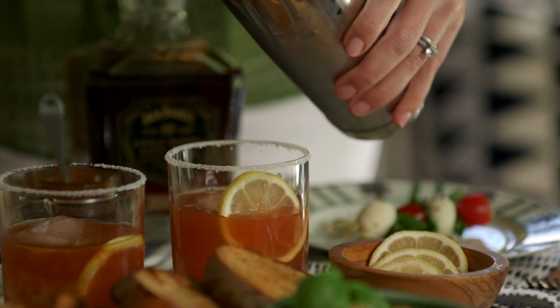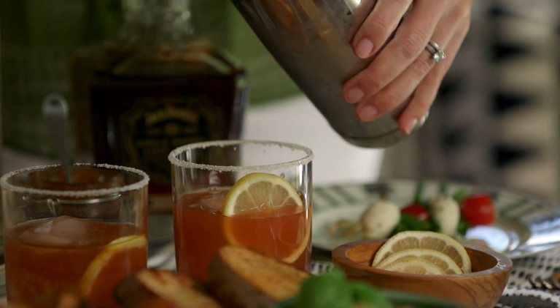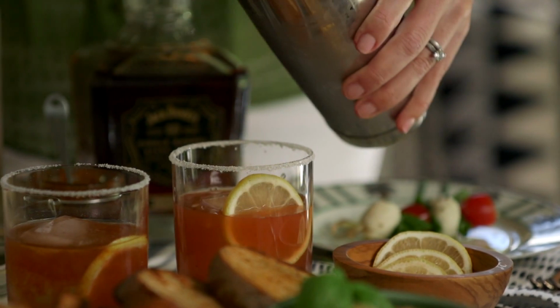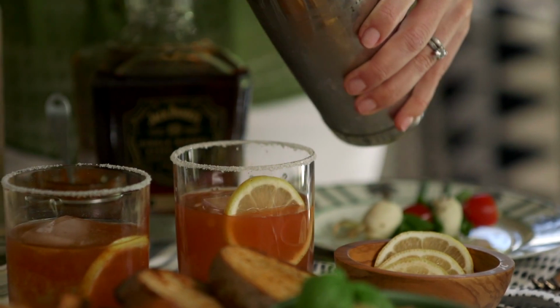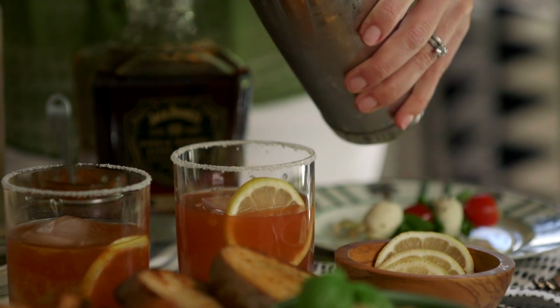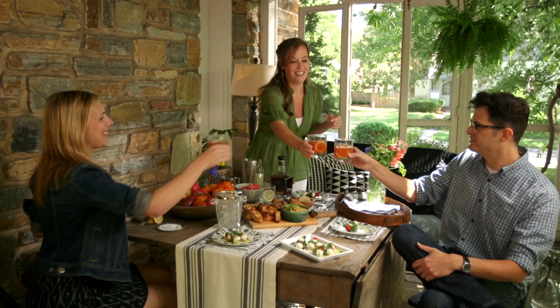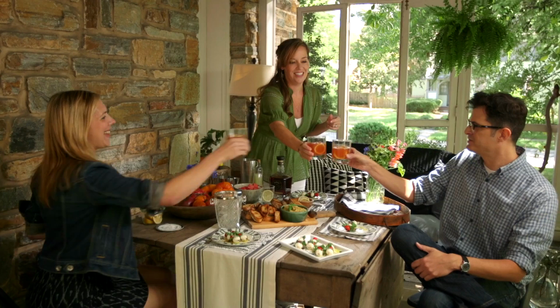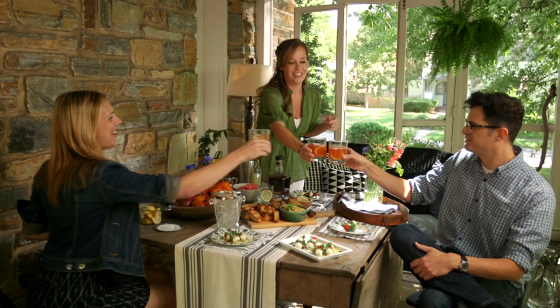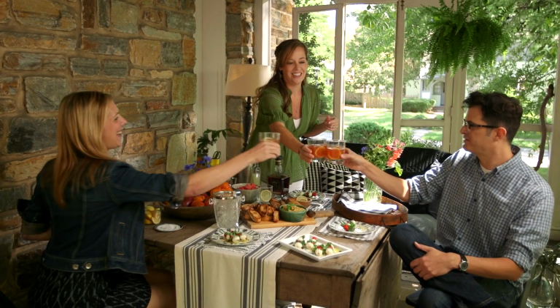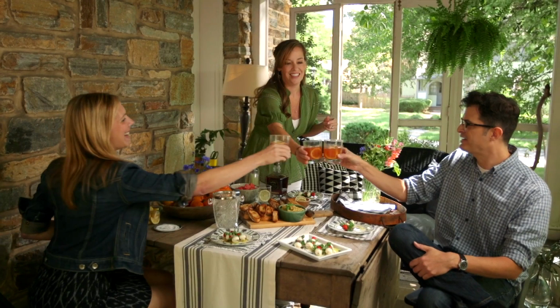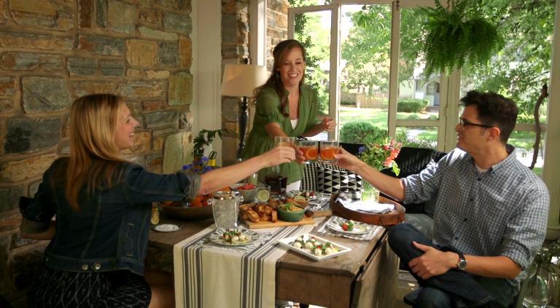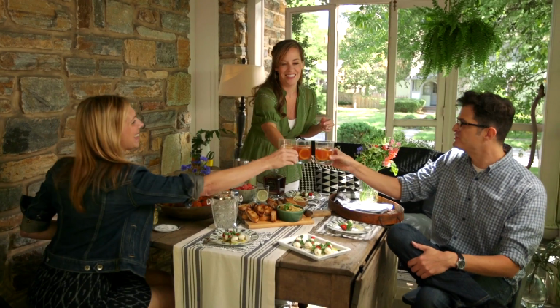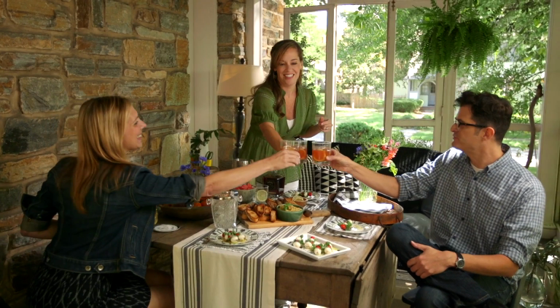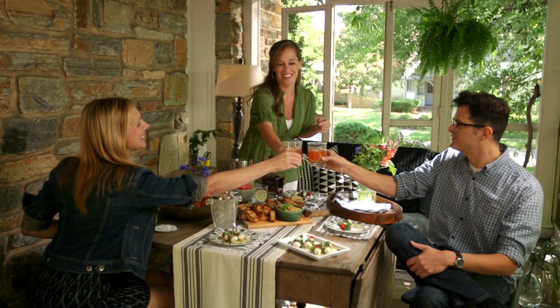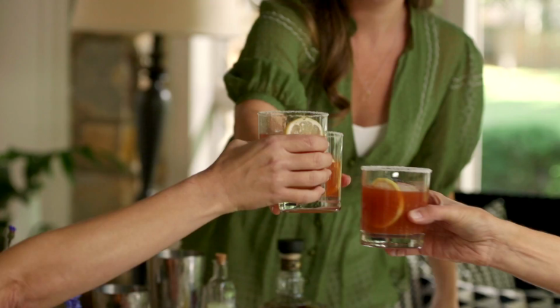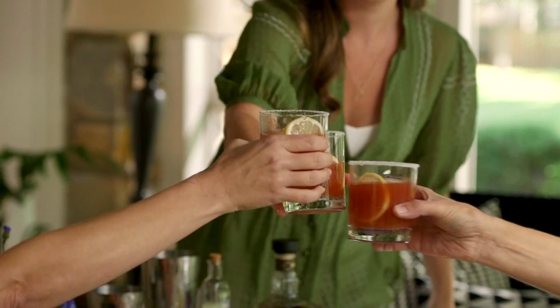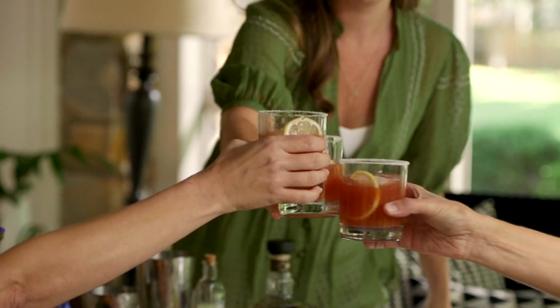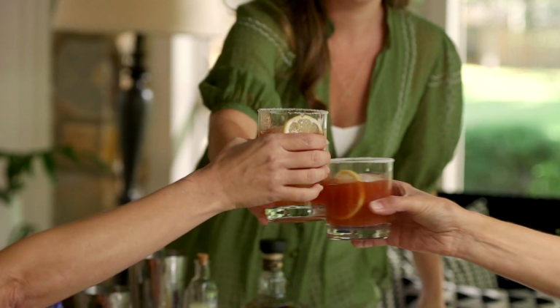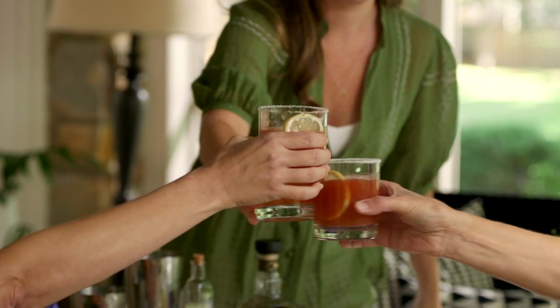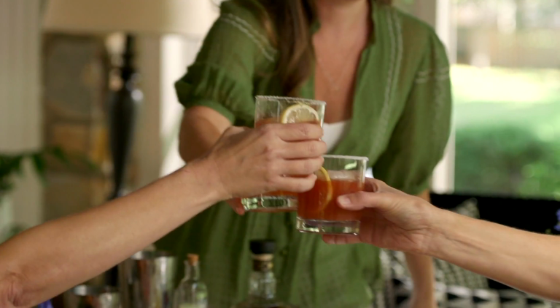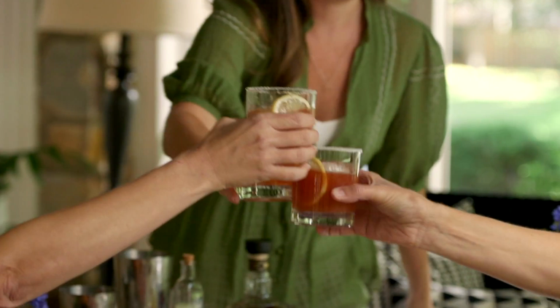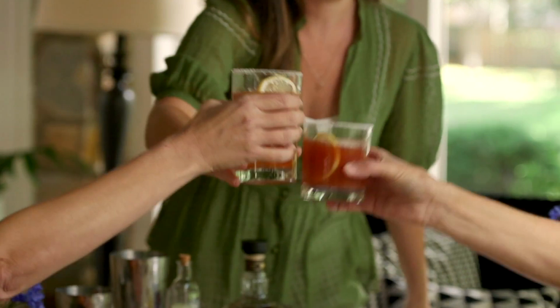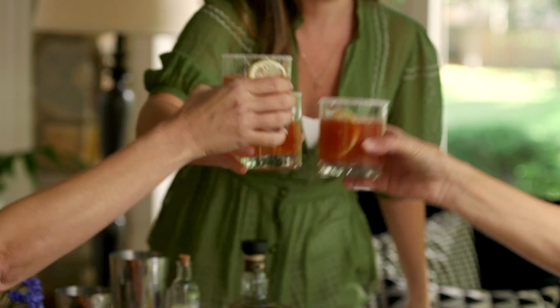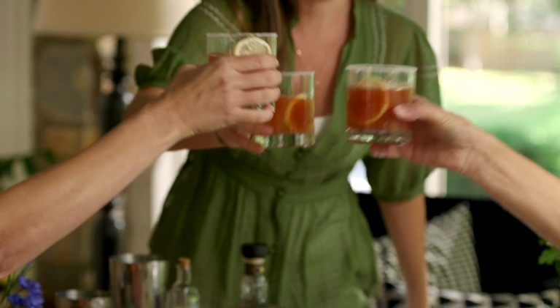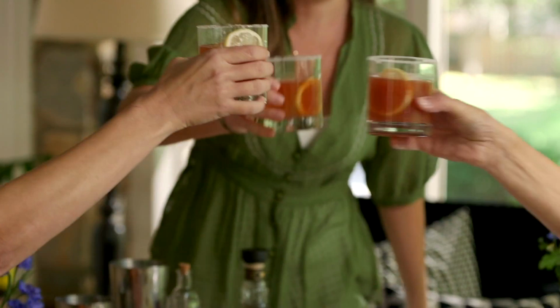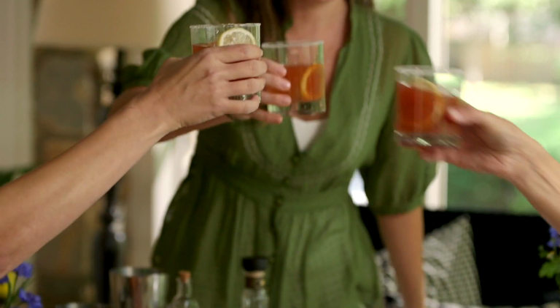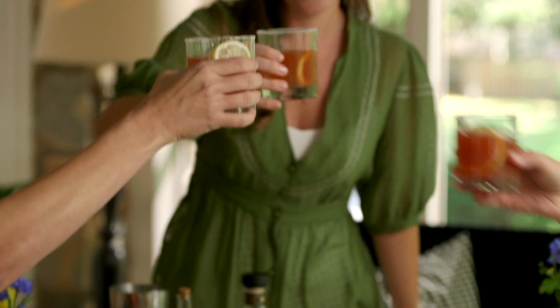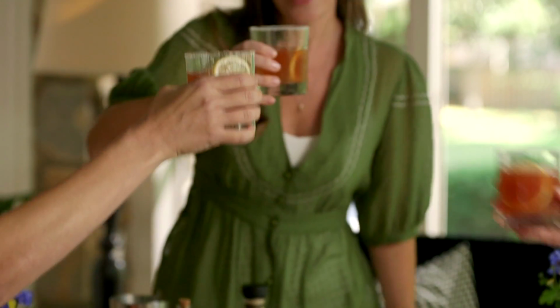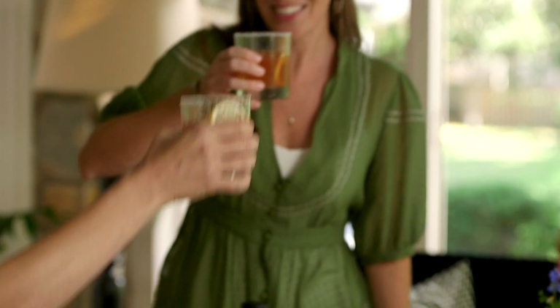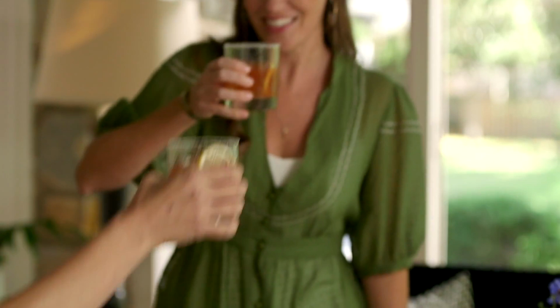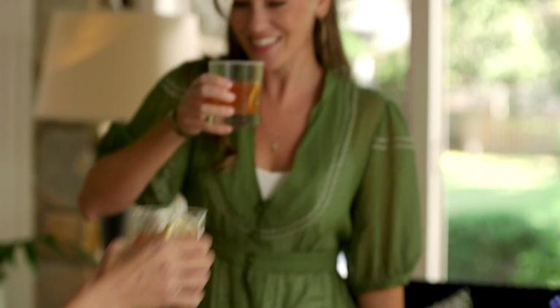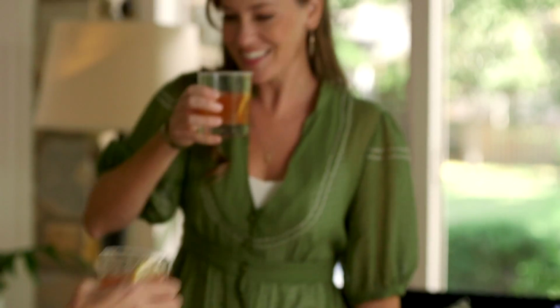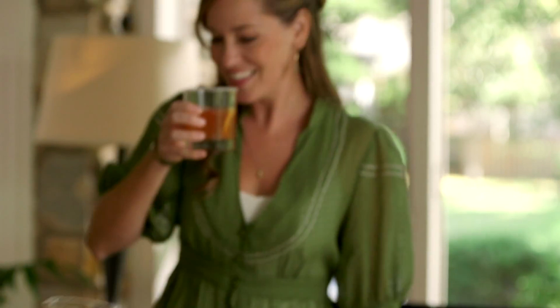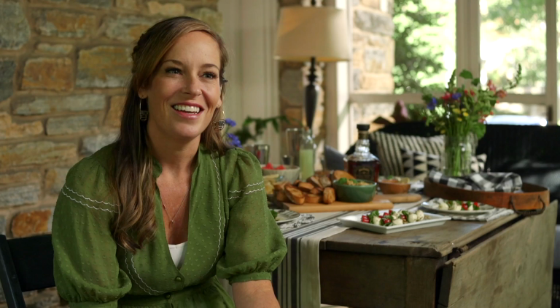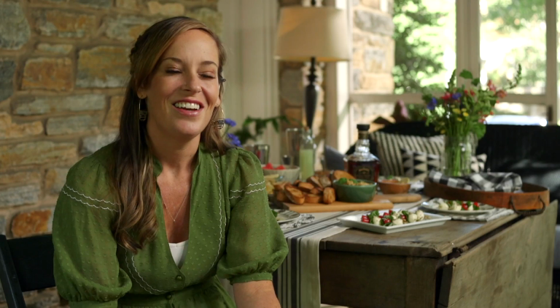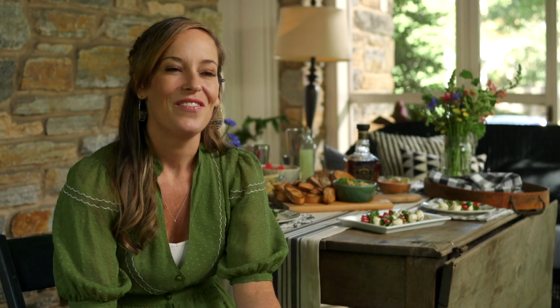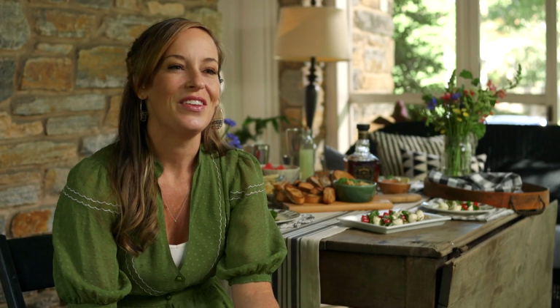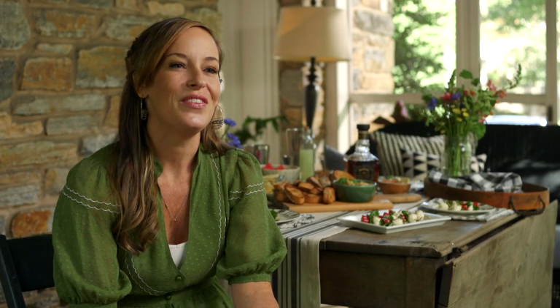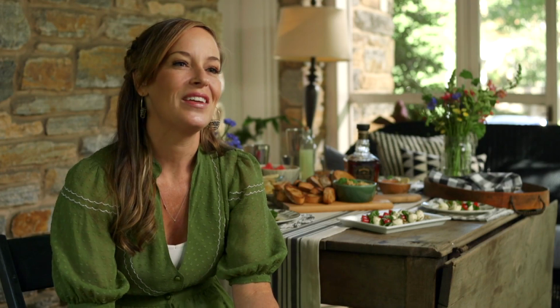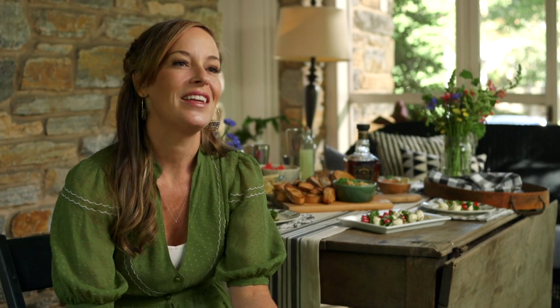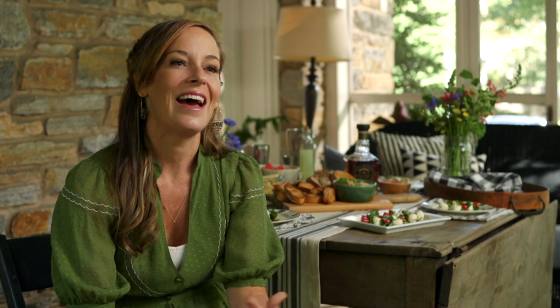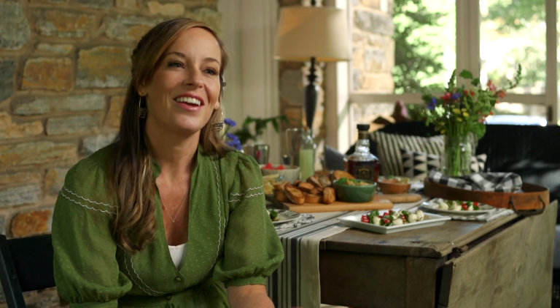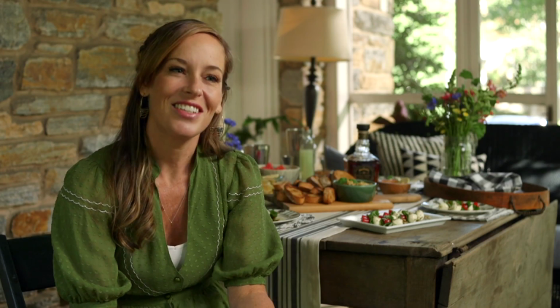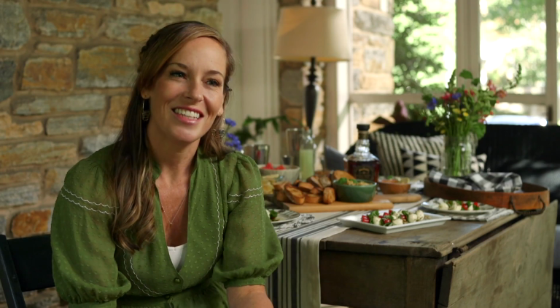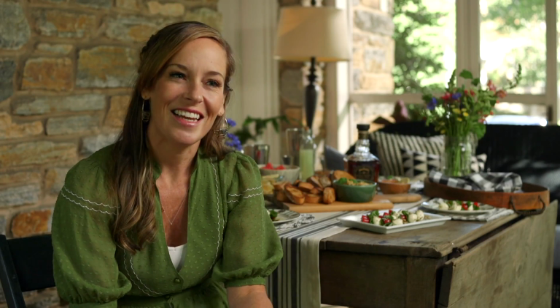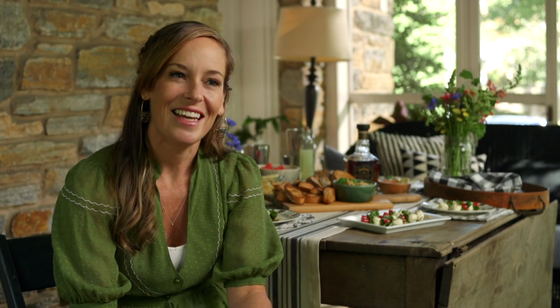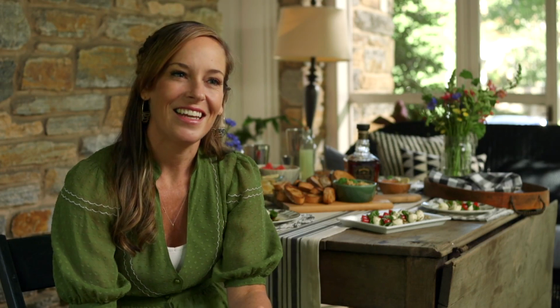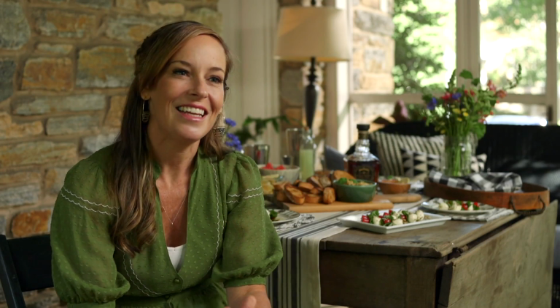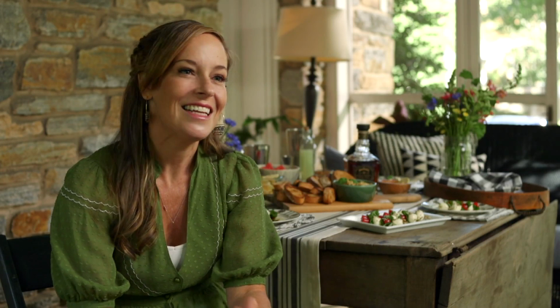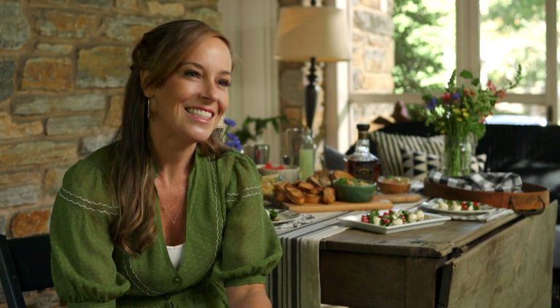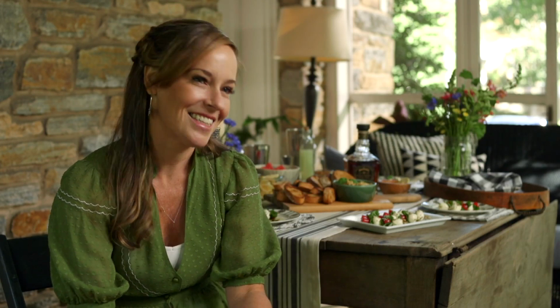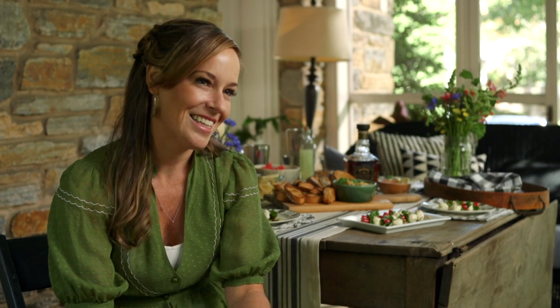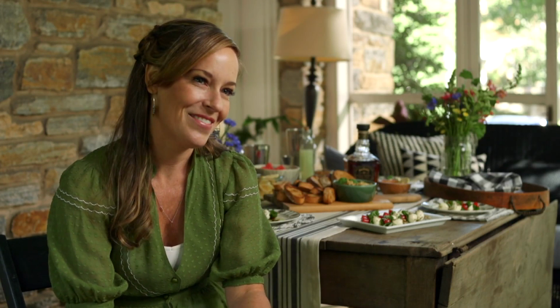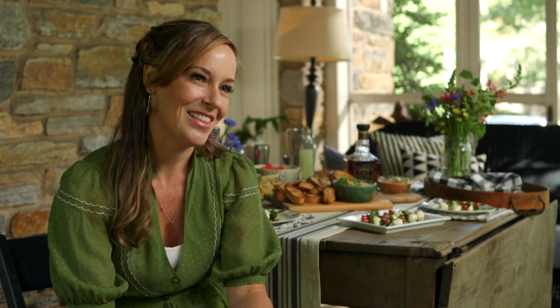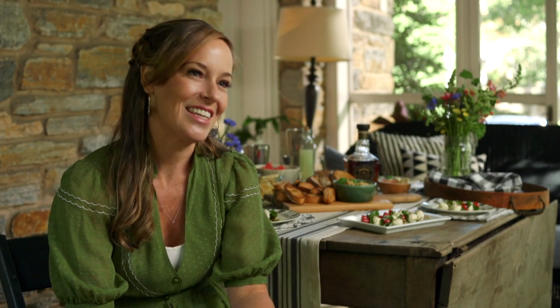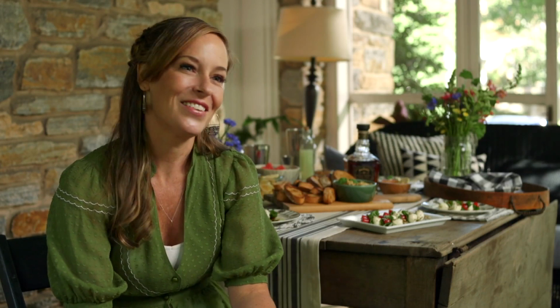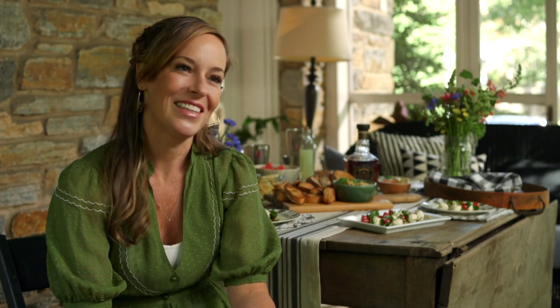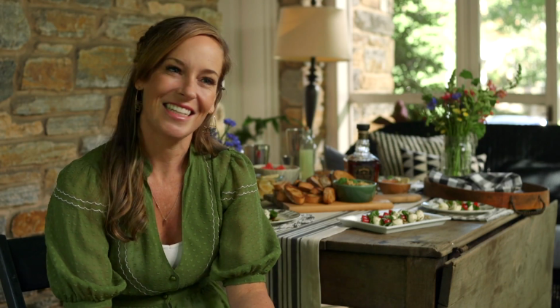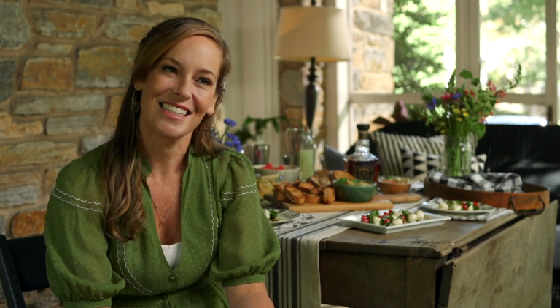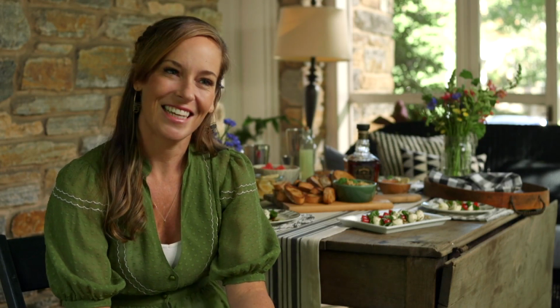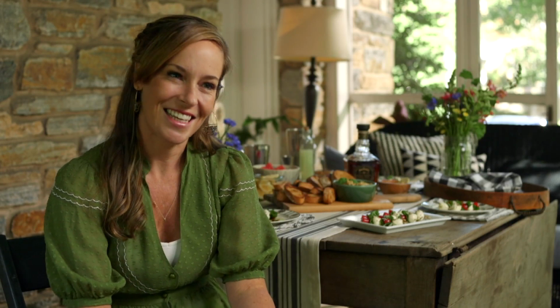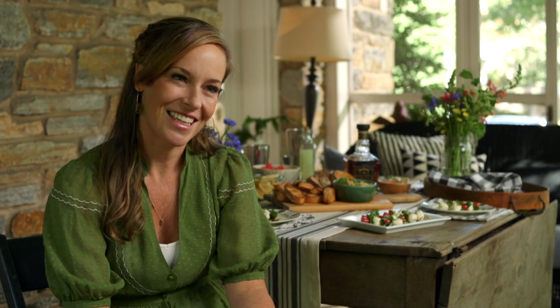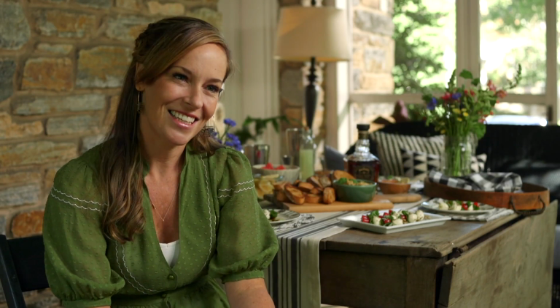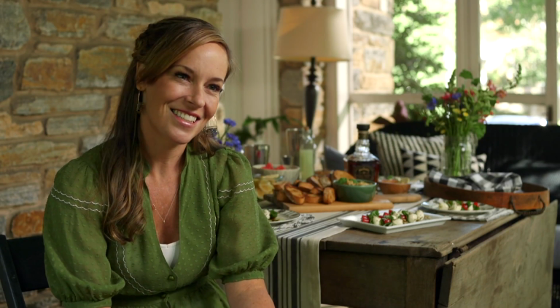On a hot summer's day there's no reason to spend time in the kitchen cooking when you can entertain easily with ingredients like these.